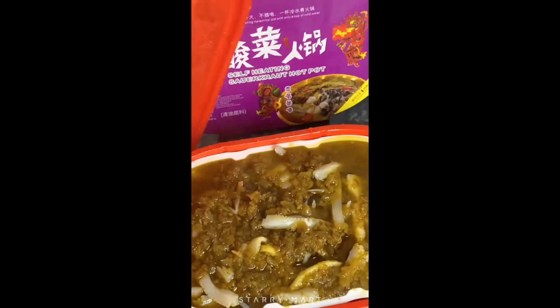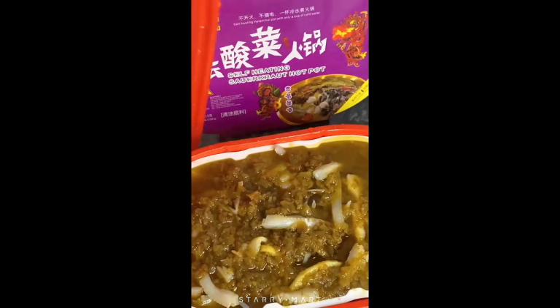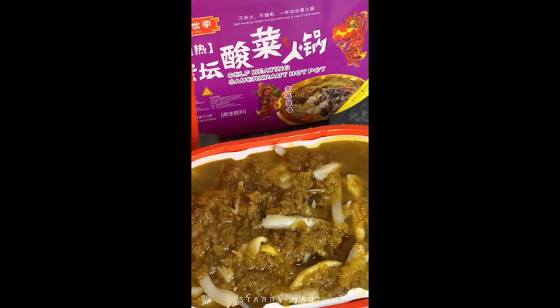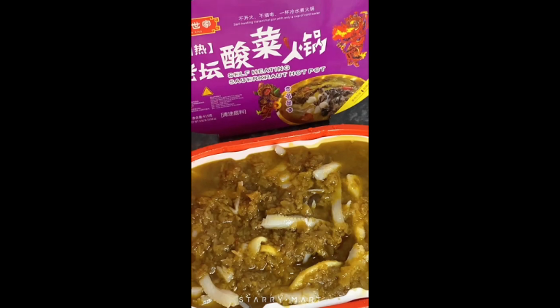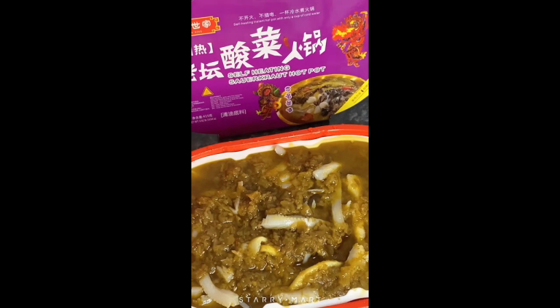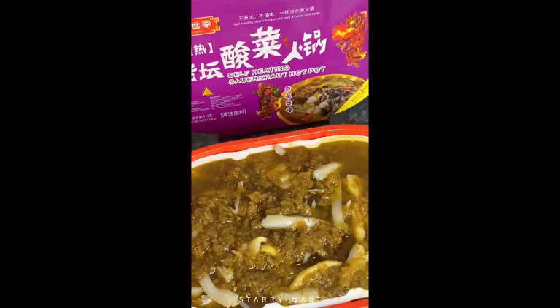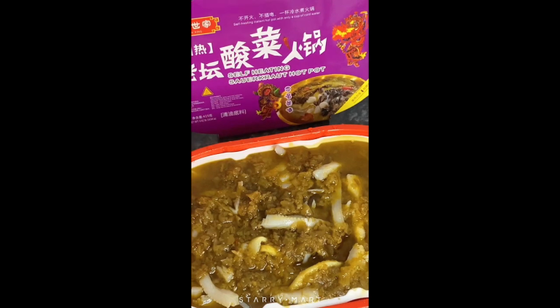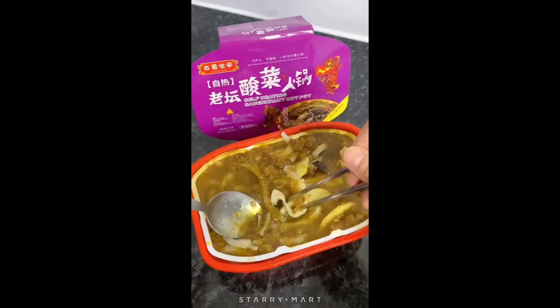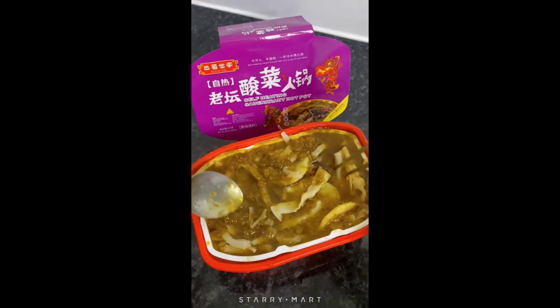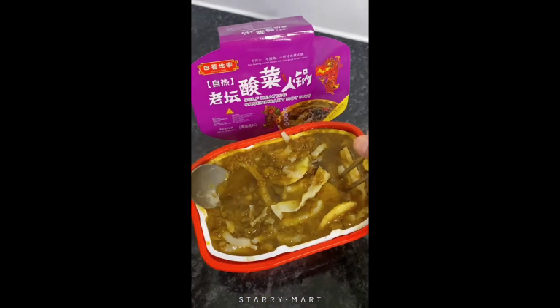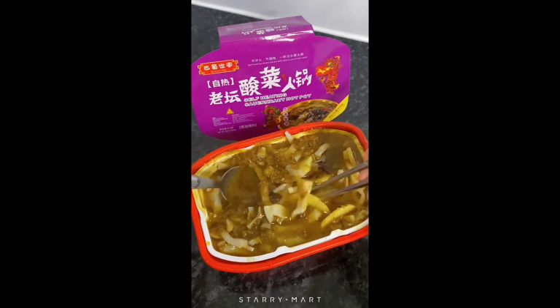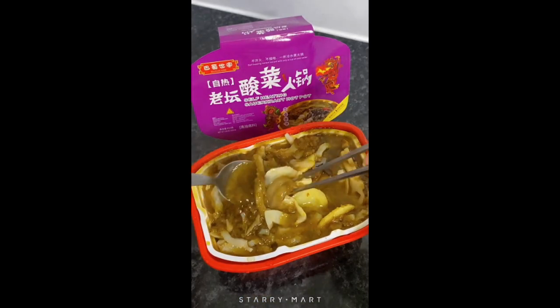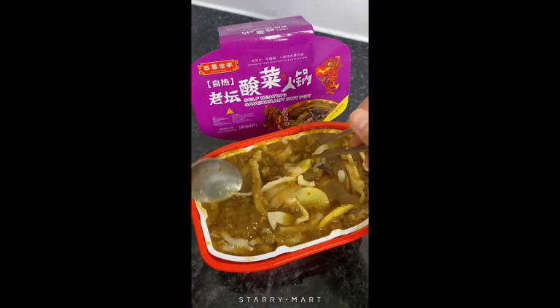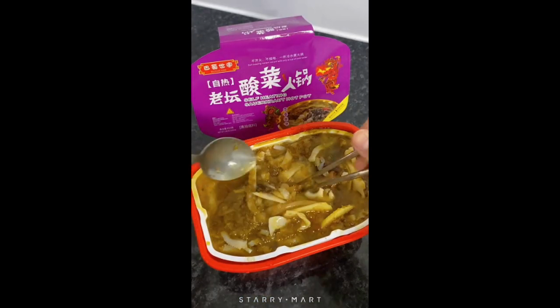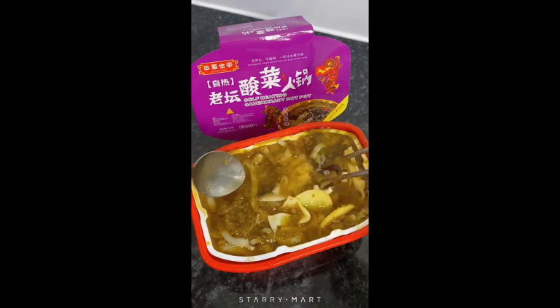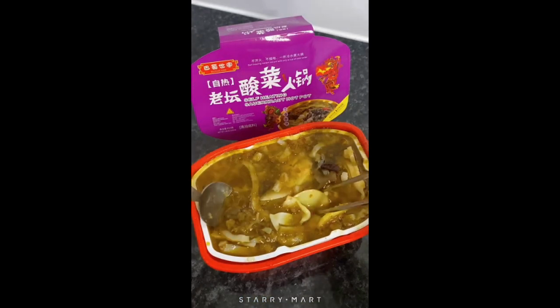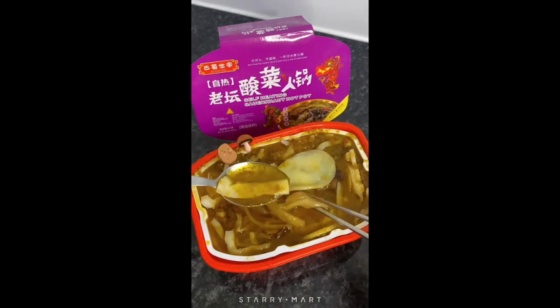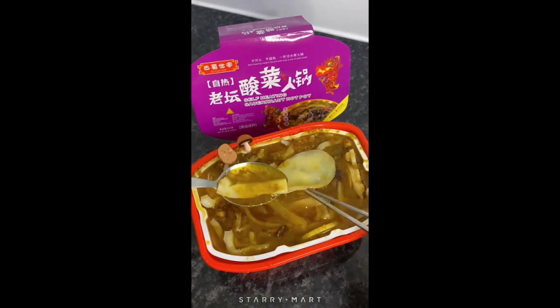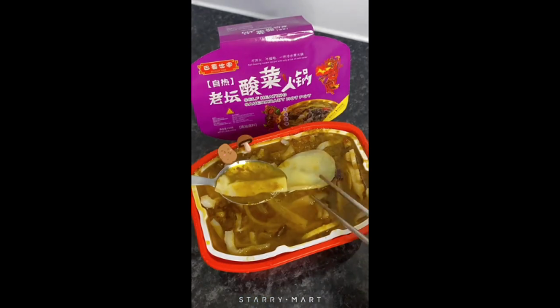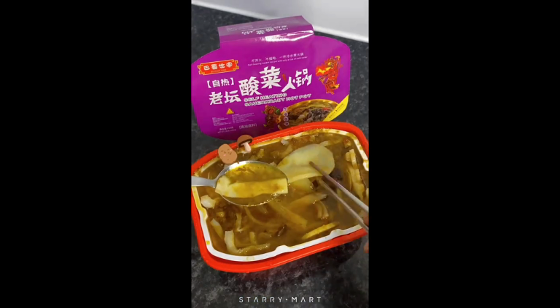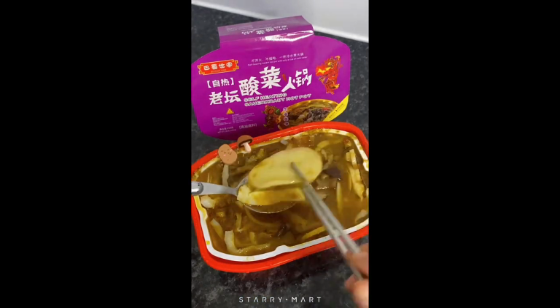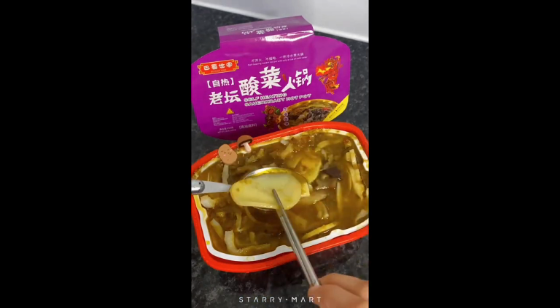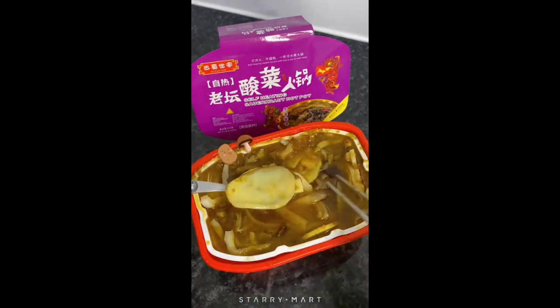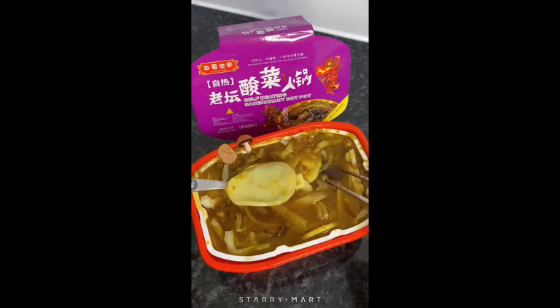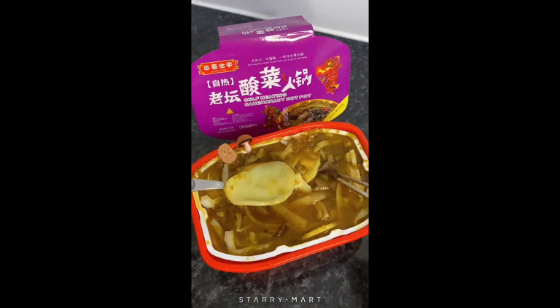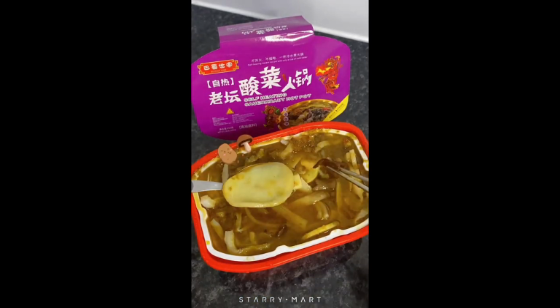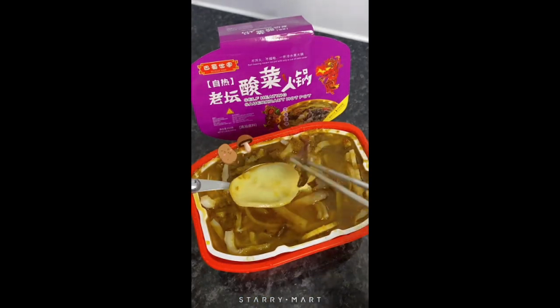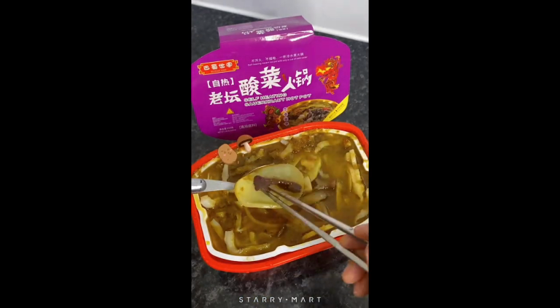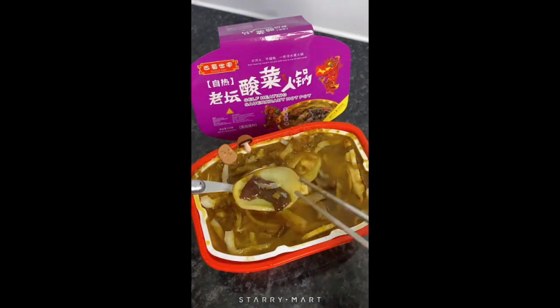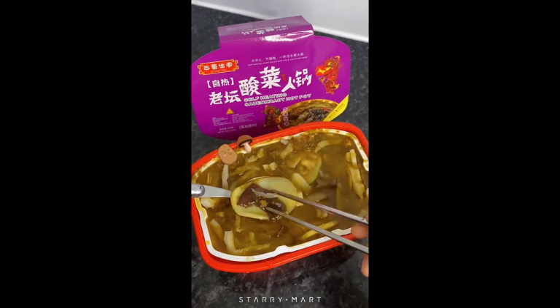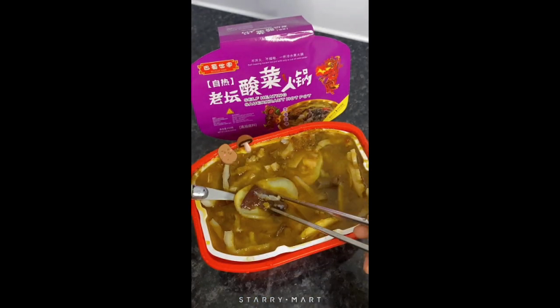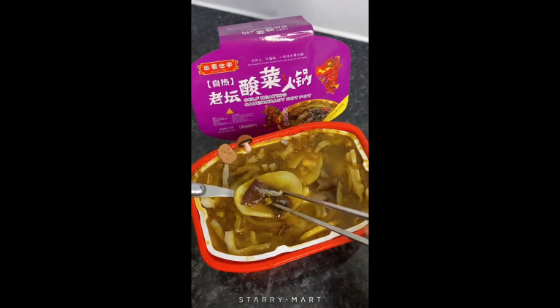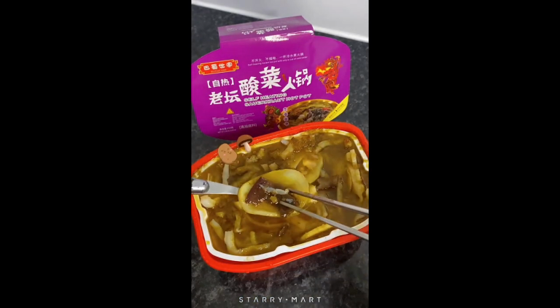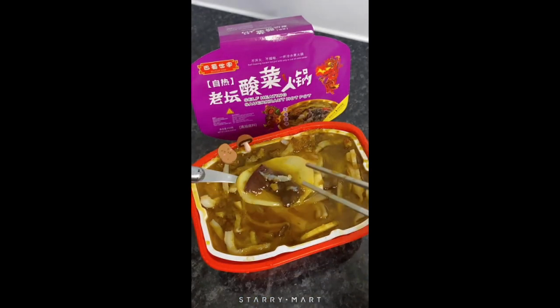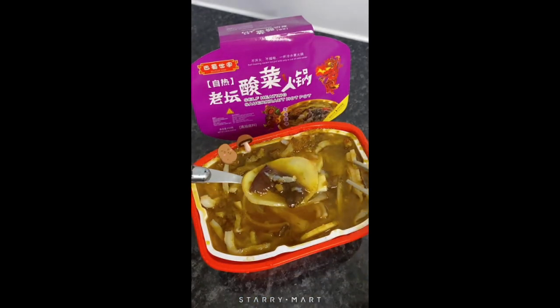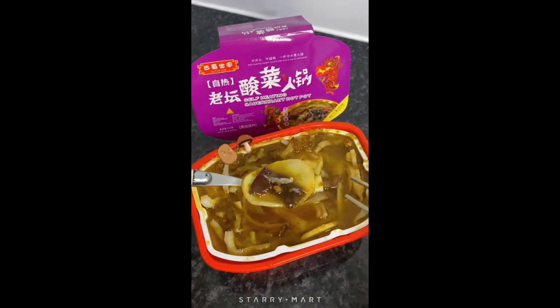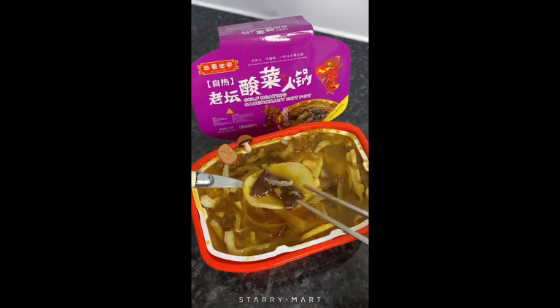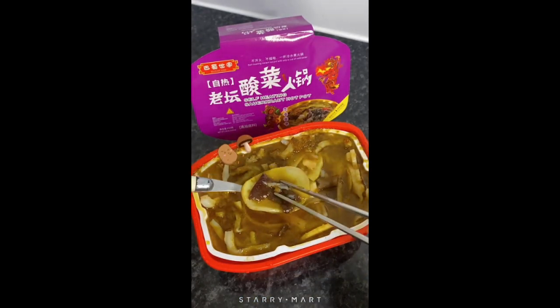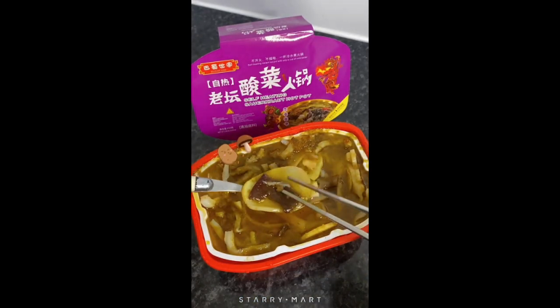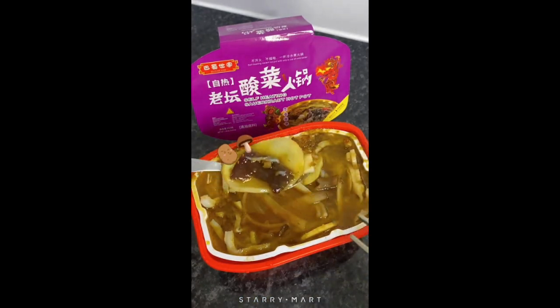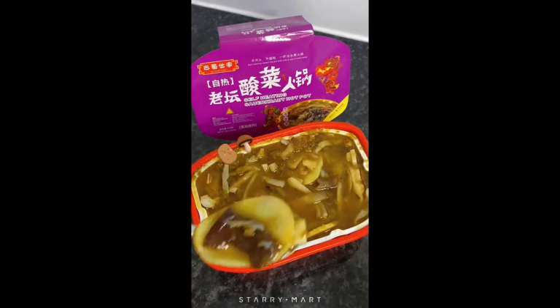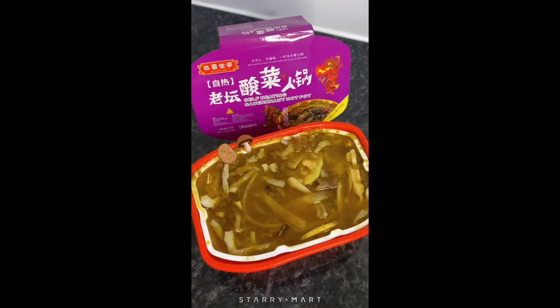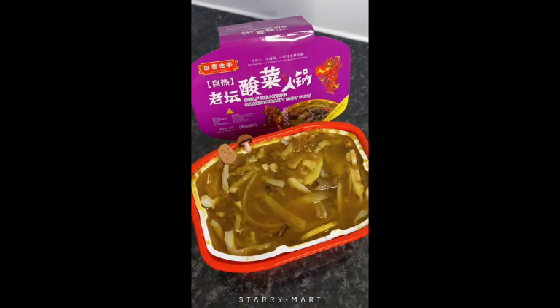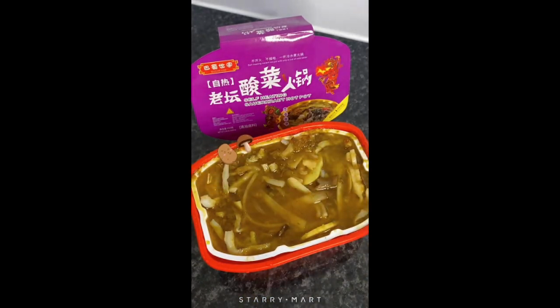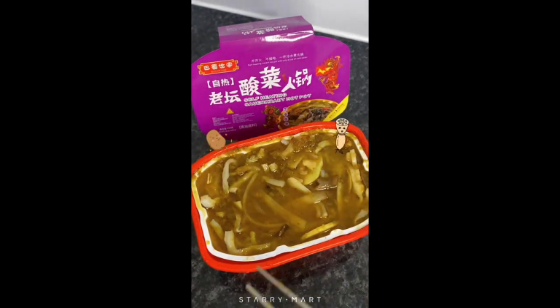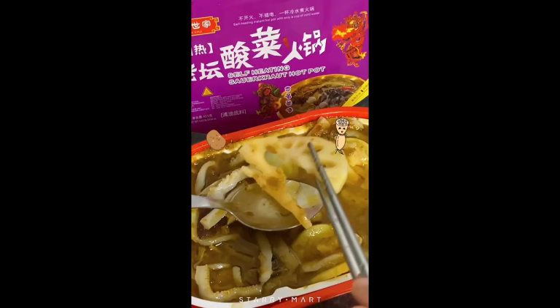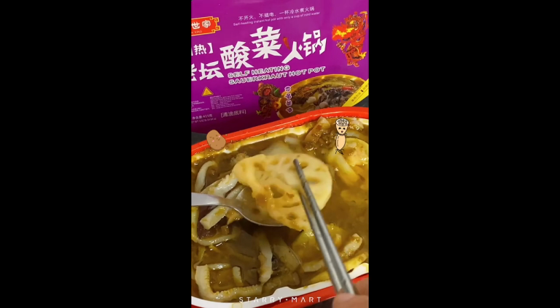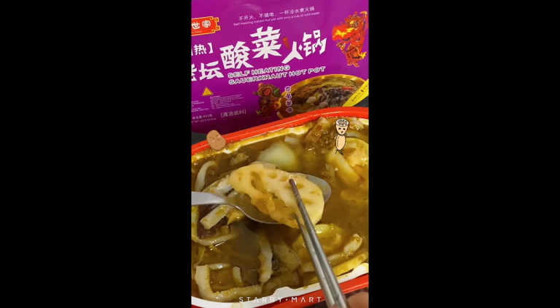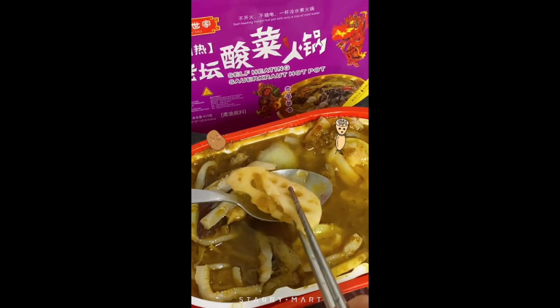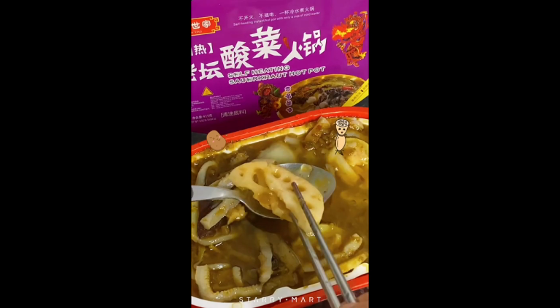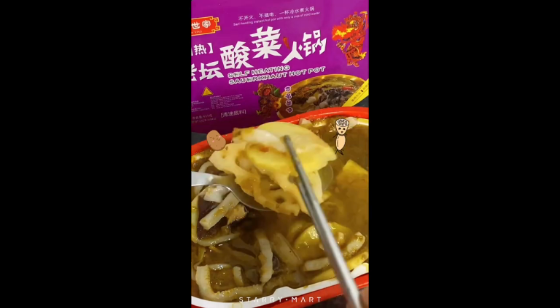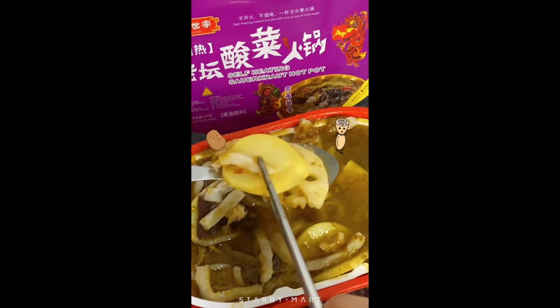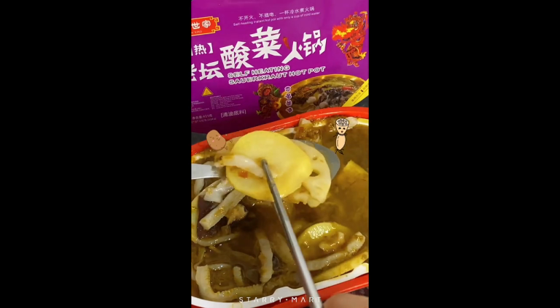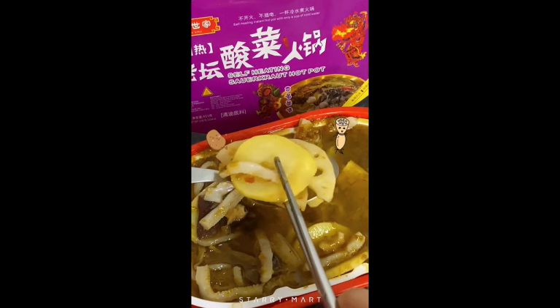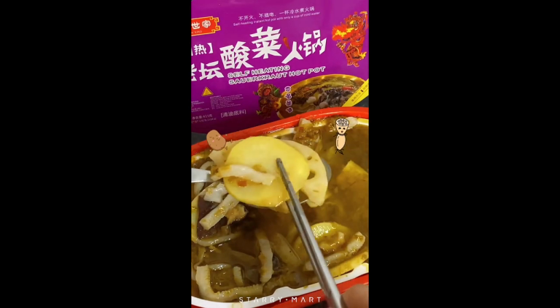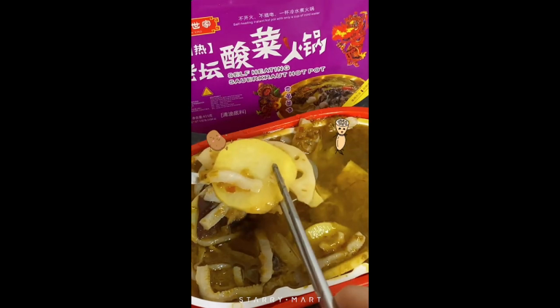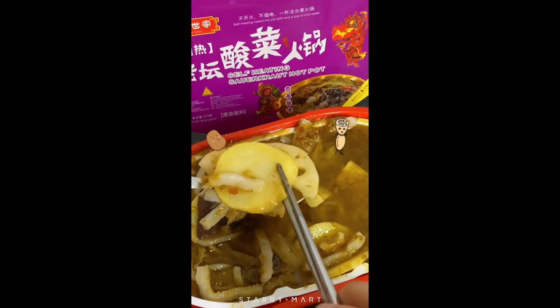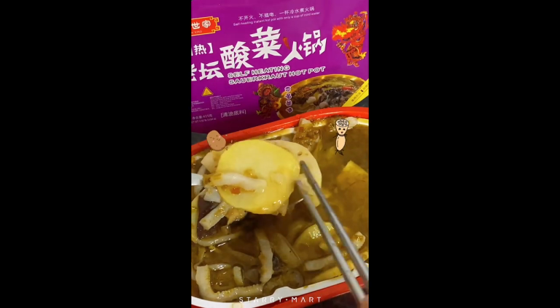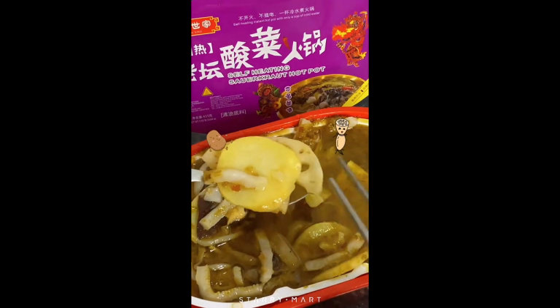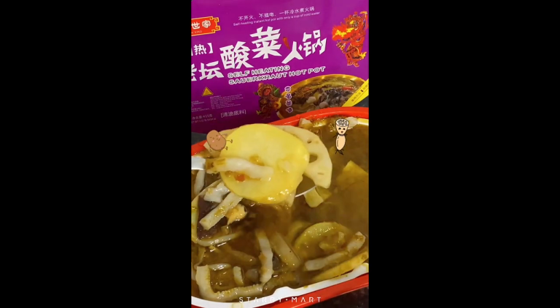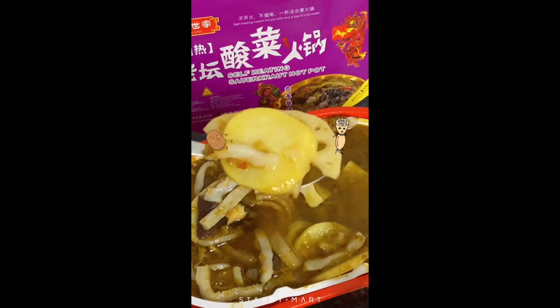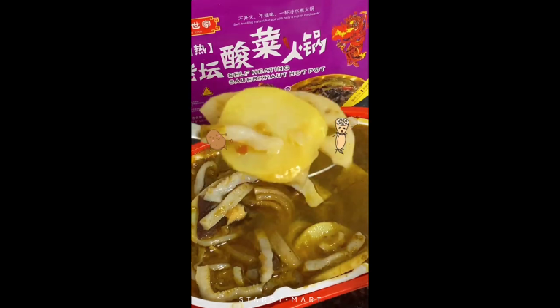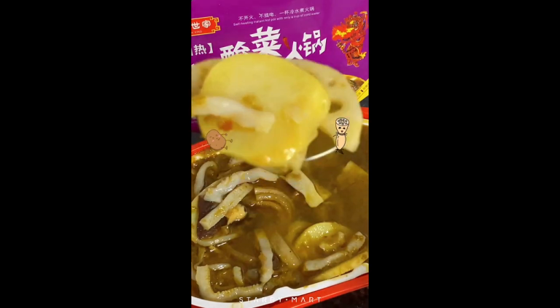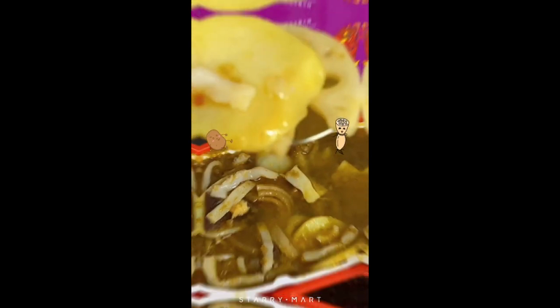Mix thoroughly and enjoy the delicious hot pot now. My favorite combination is always potato with fungus and sauerkraut soup, and definitely lotus root slice, potato, and konjac.